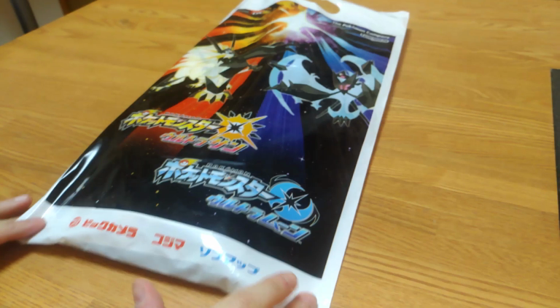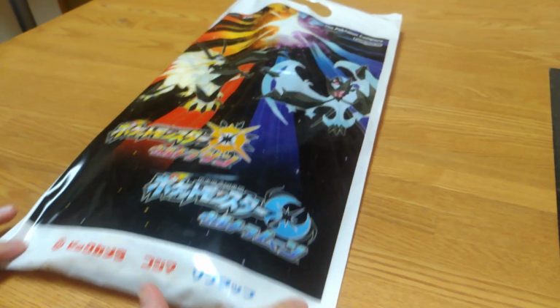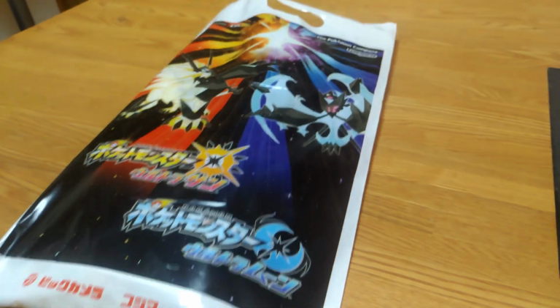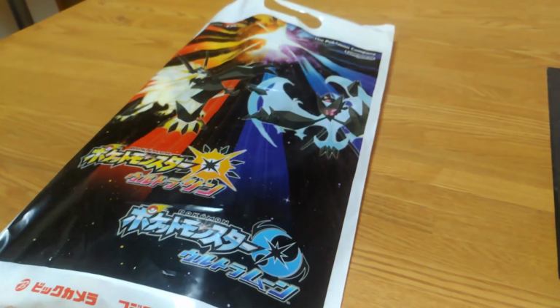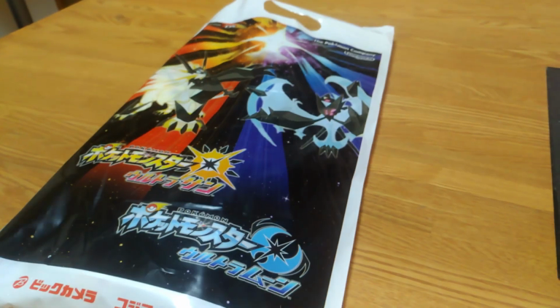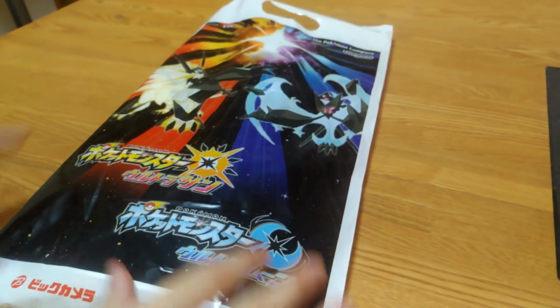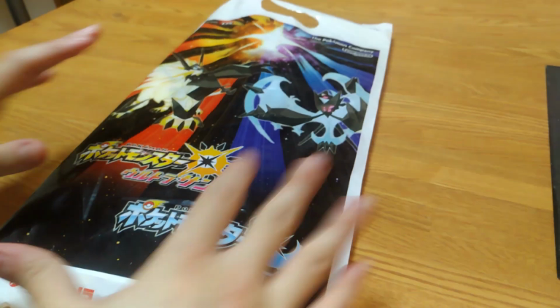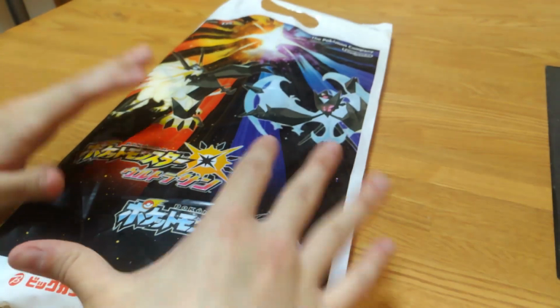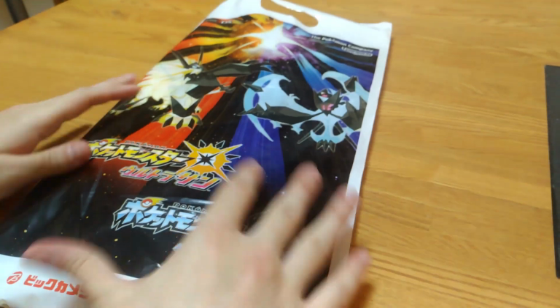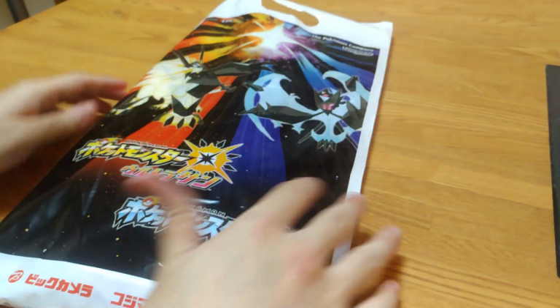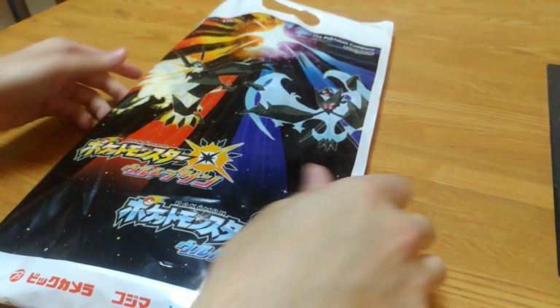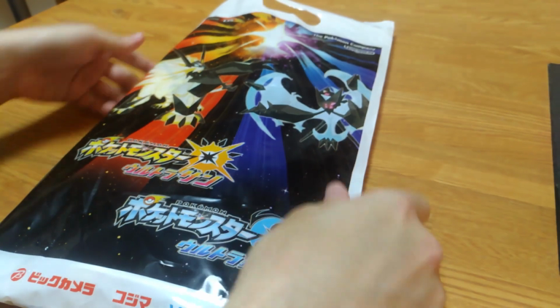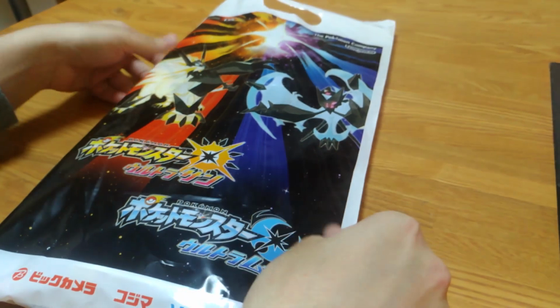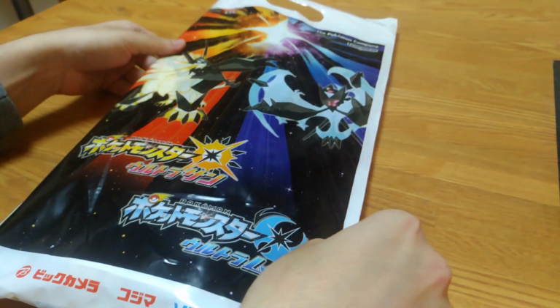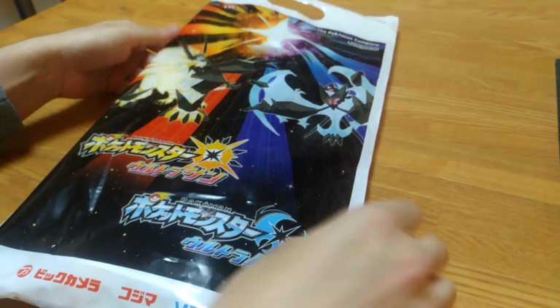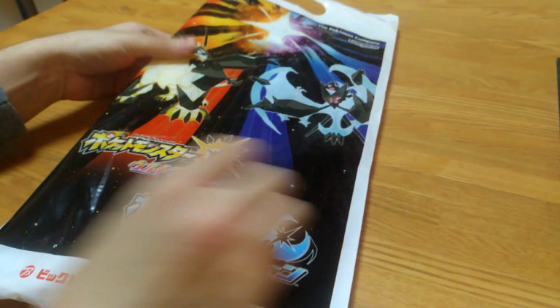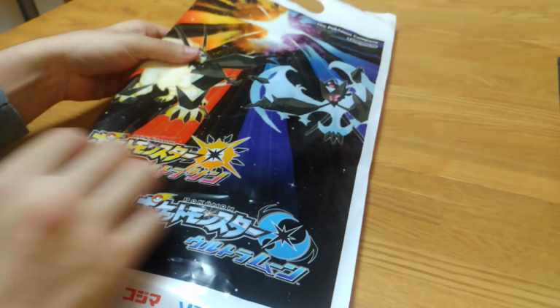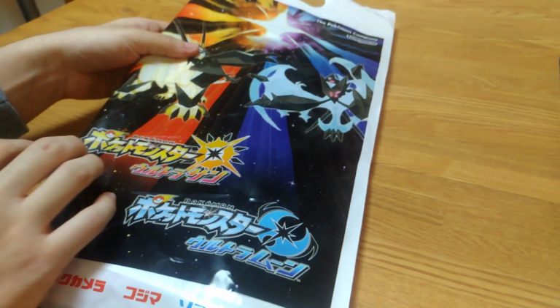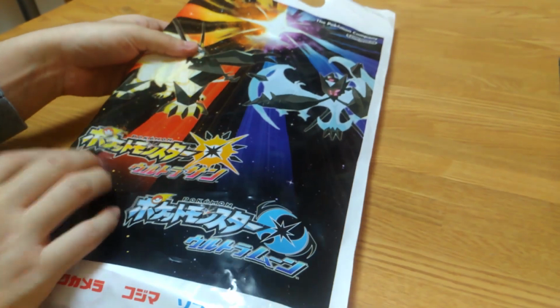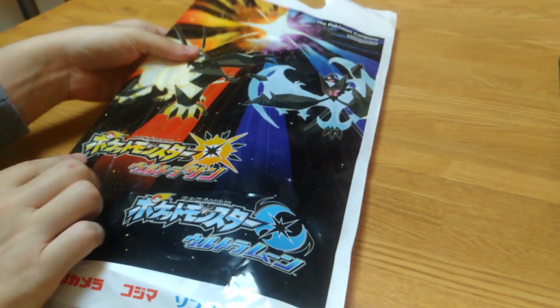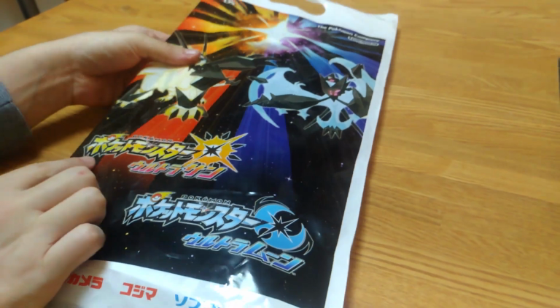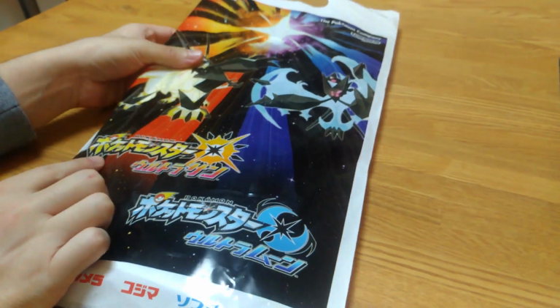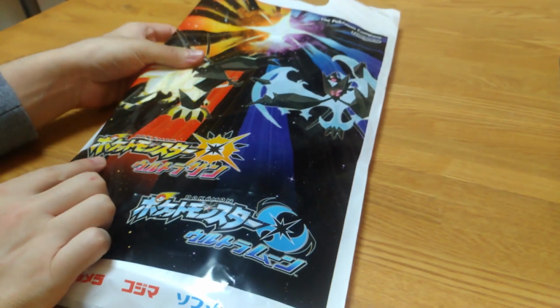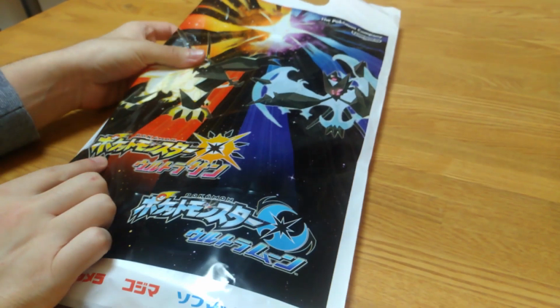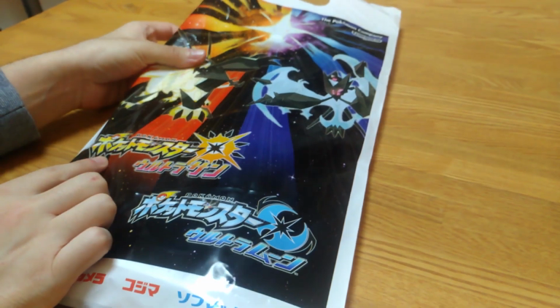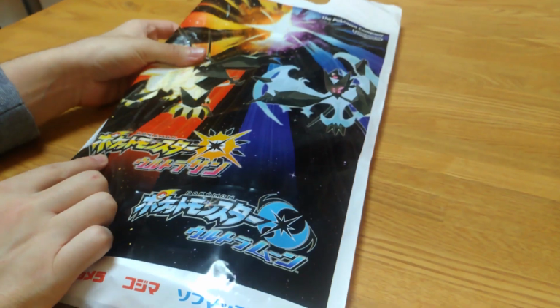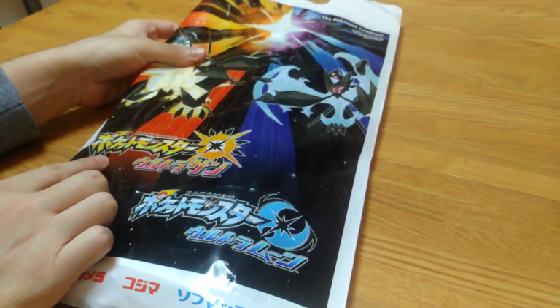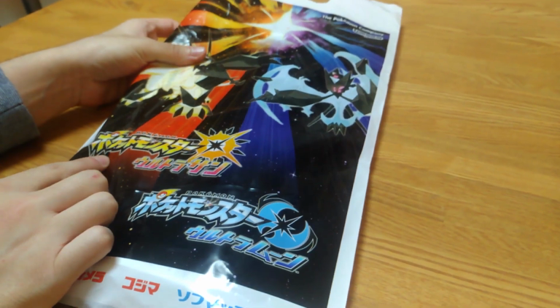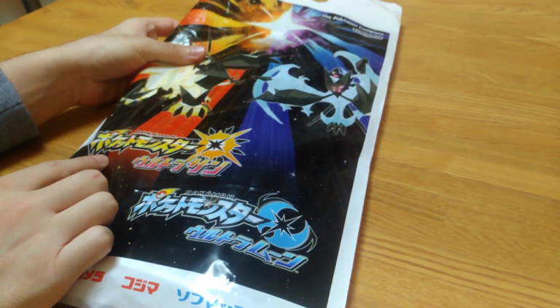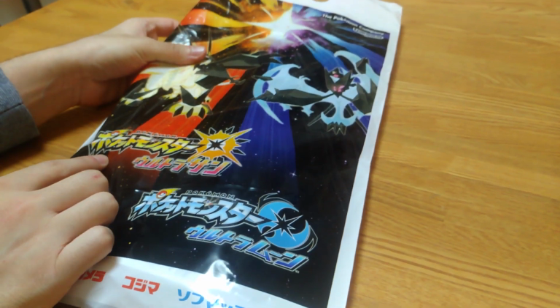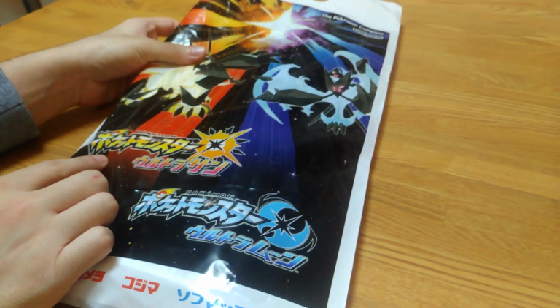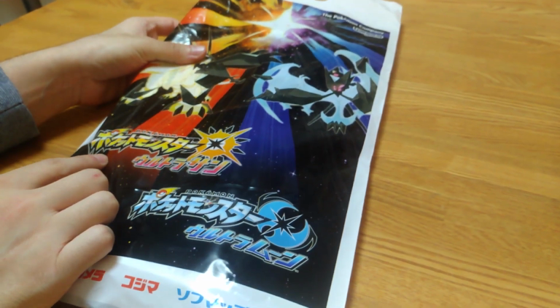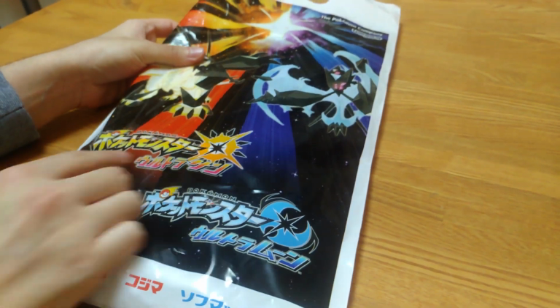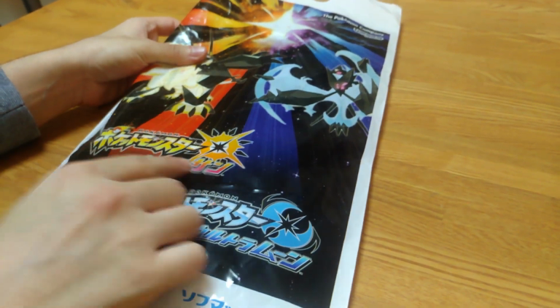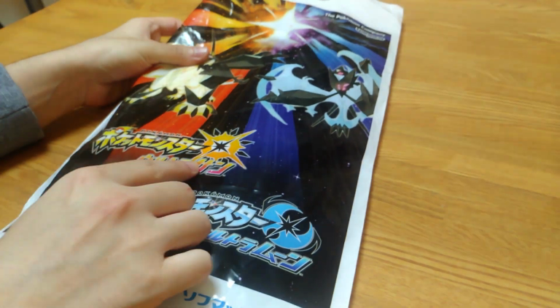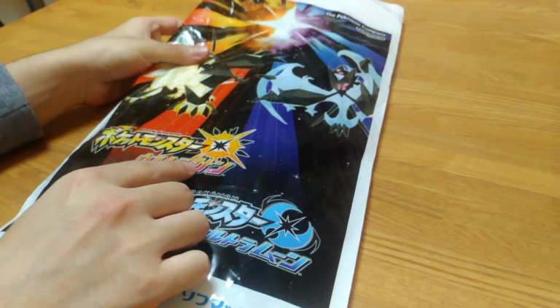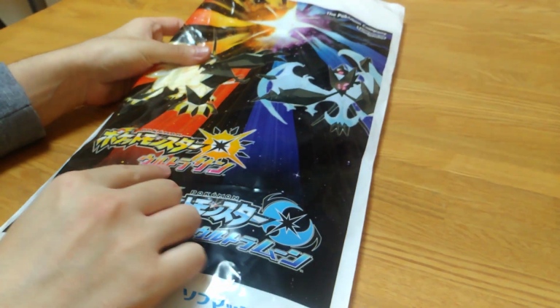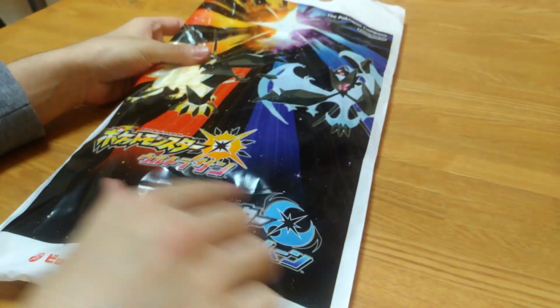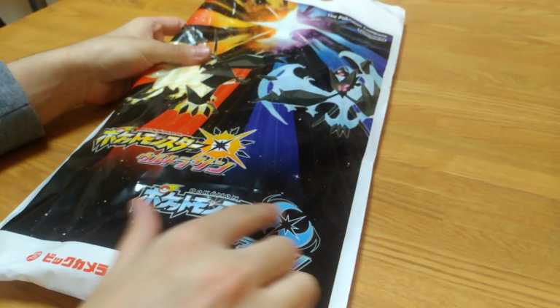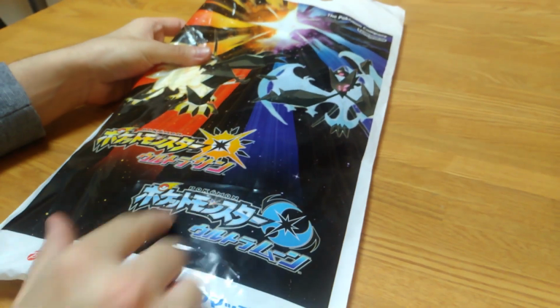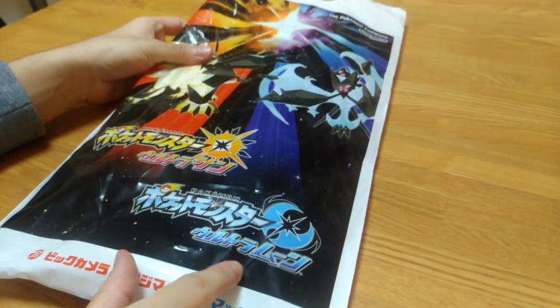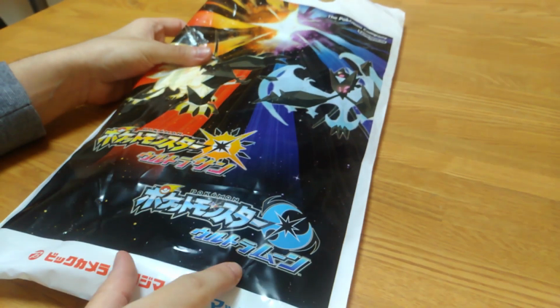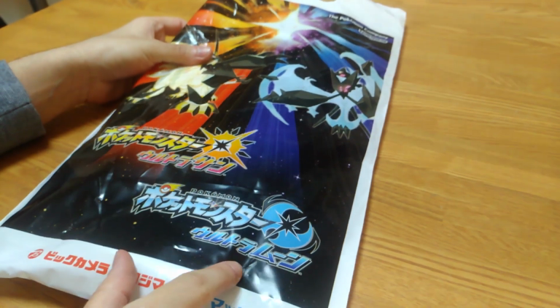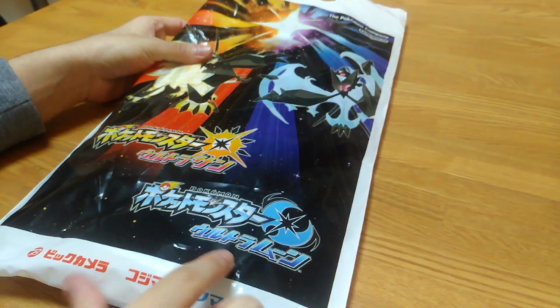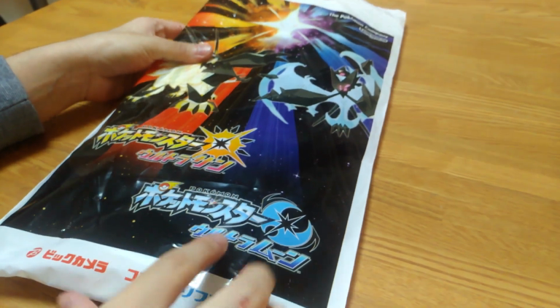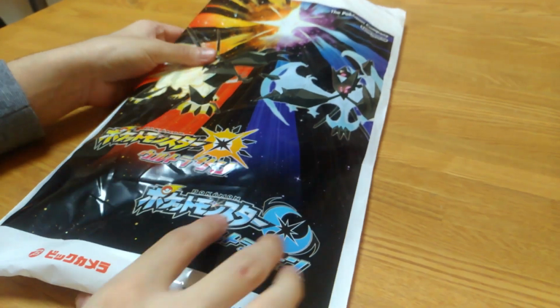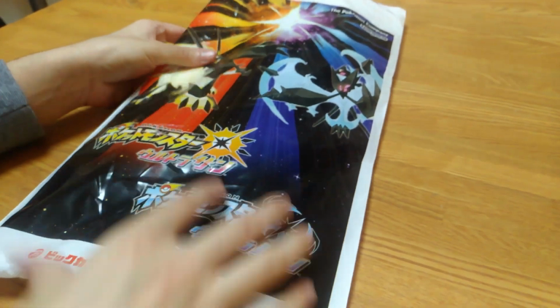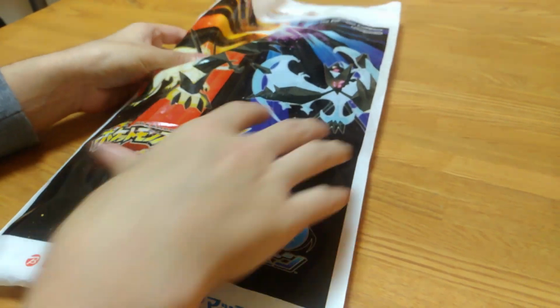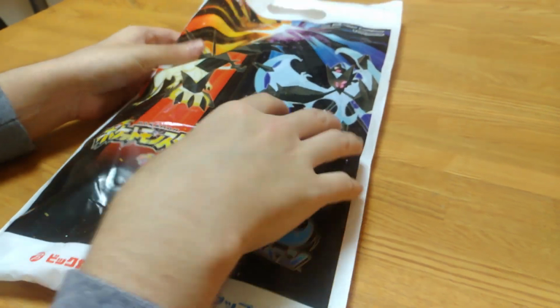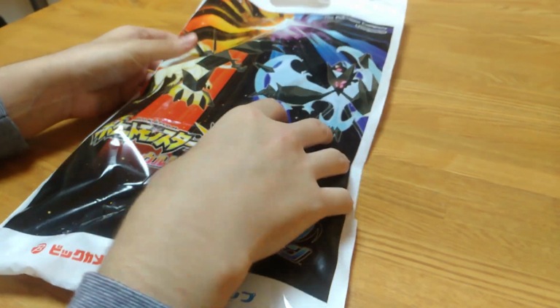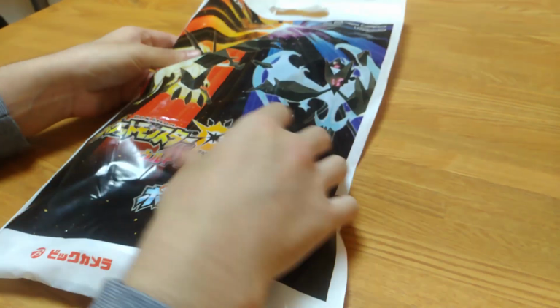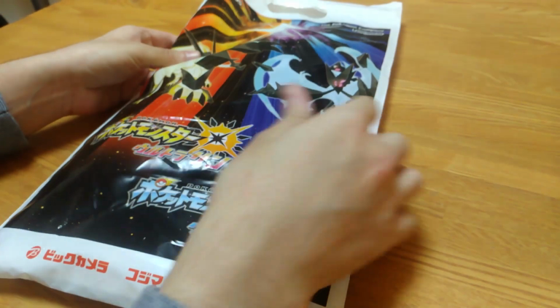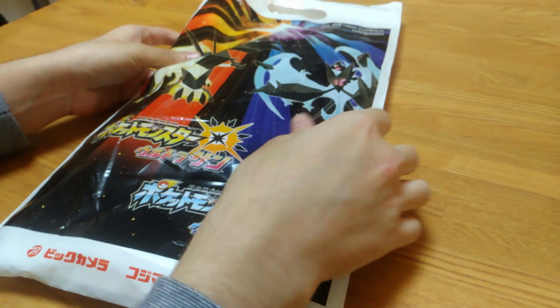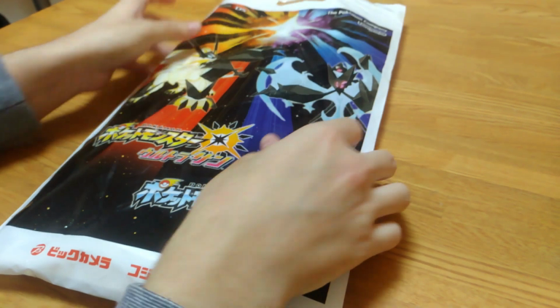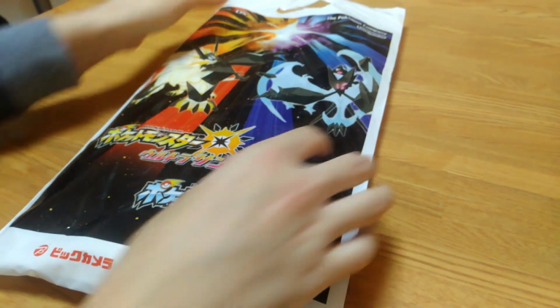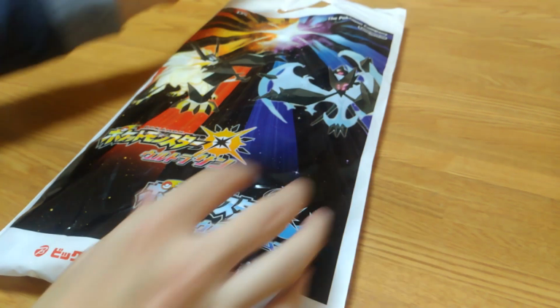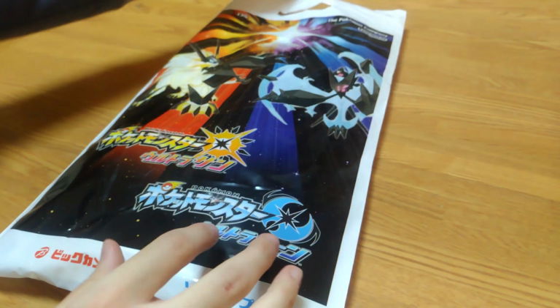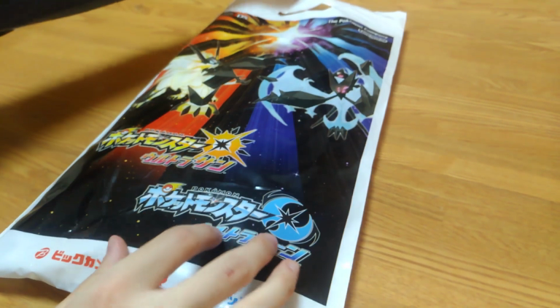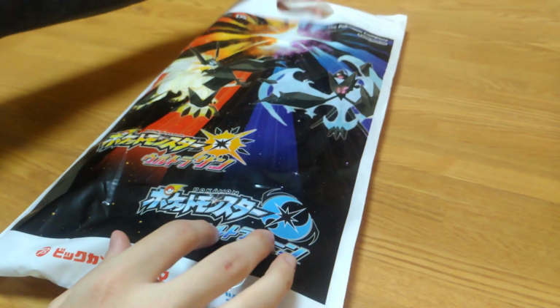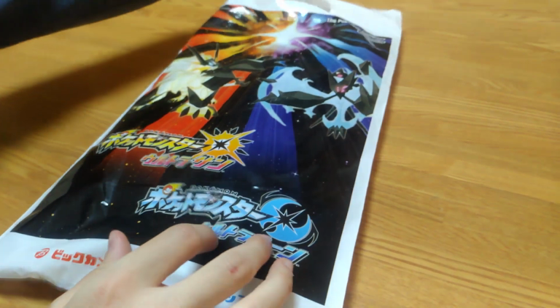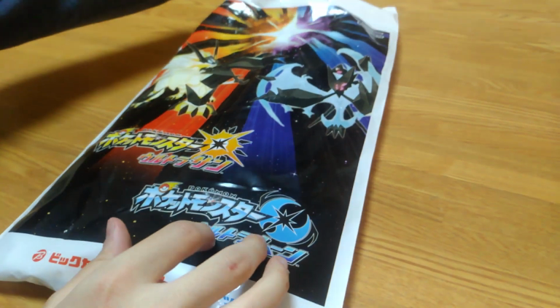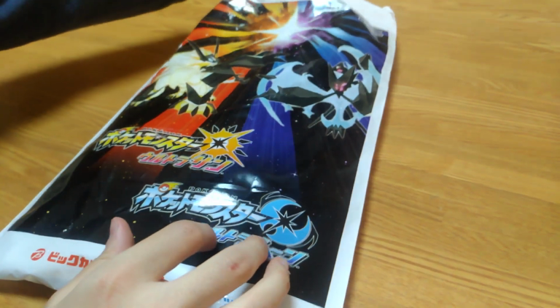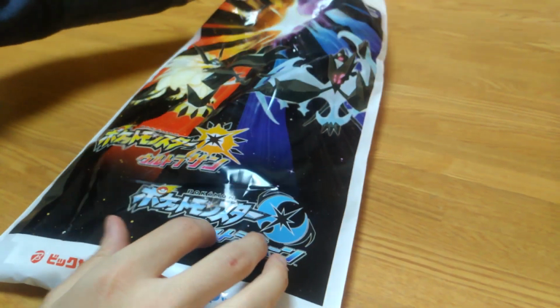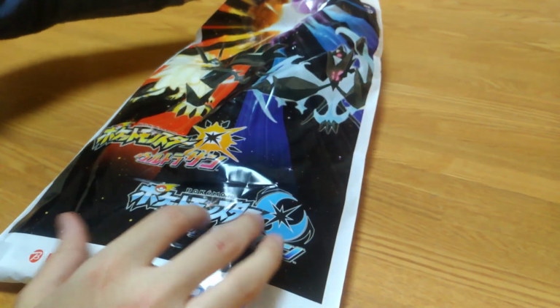Hello everyone! Hey! So we bought the new Pokemon game, the Ultra Moon and the Ultra Sun.